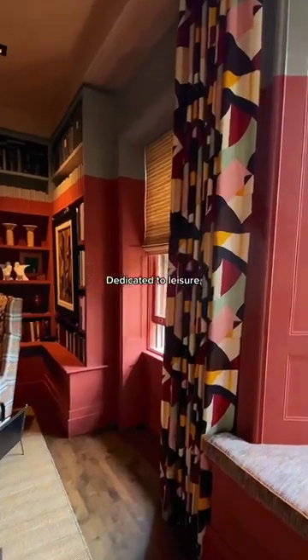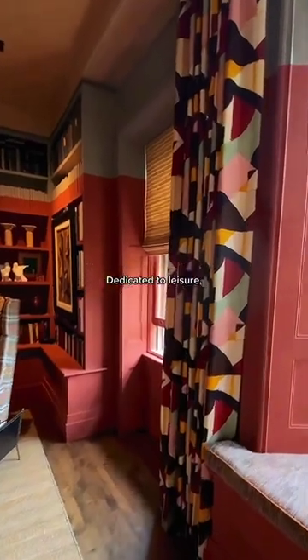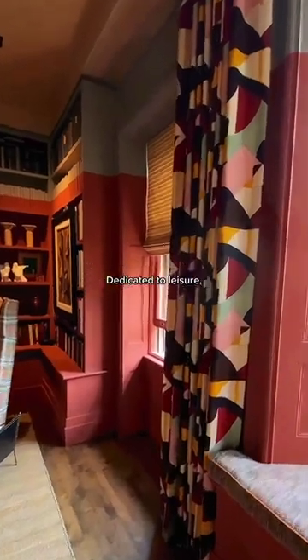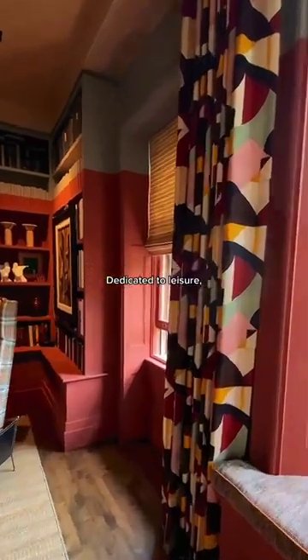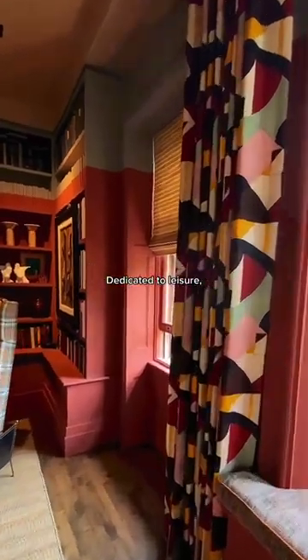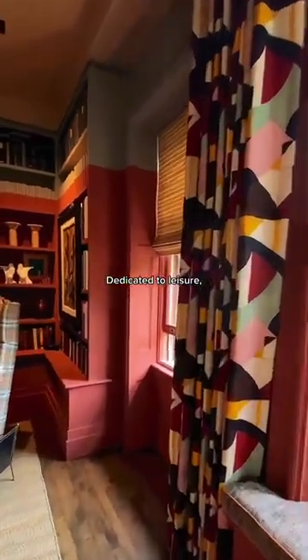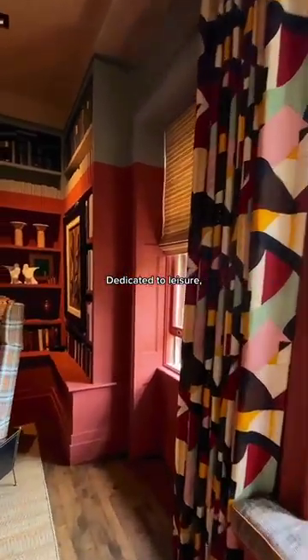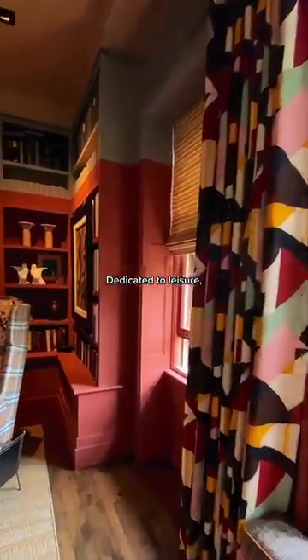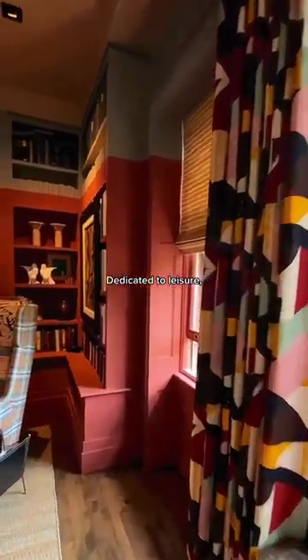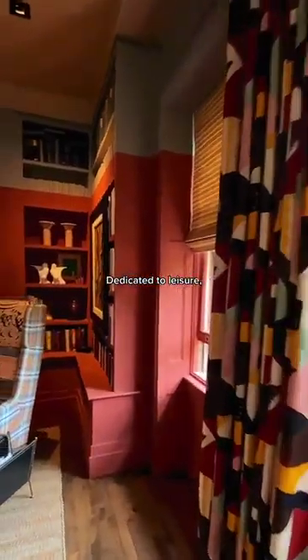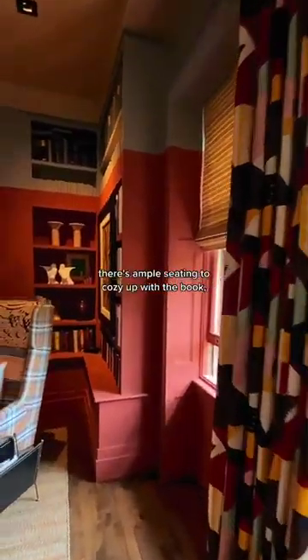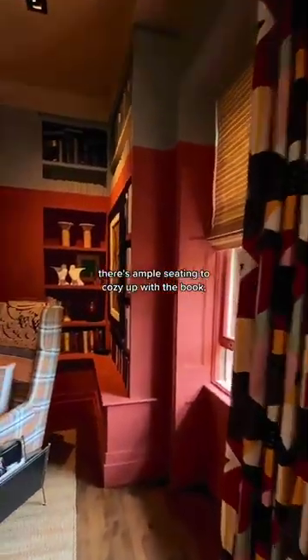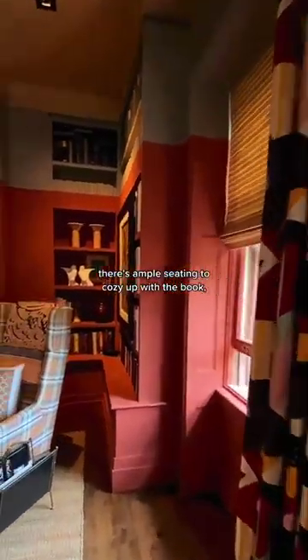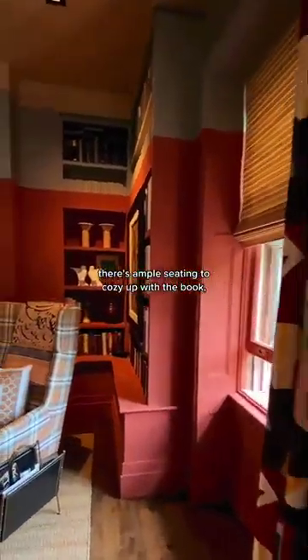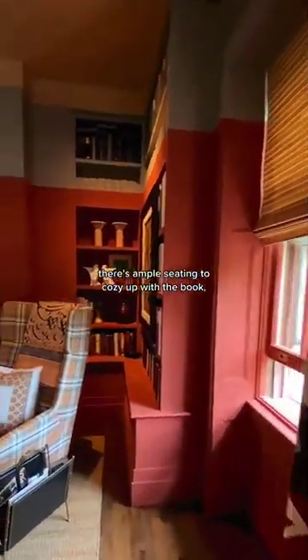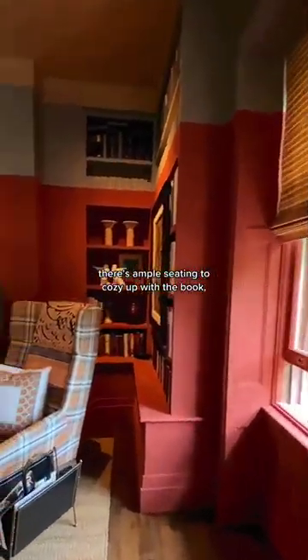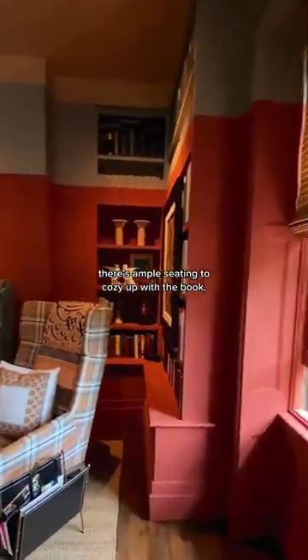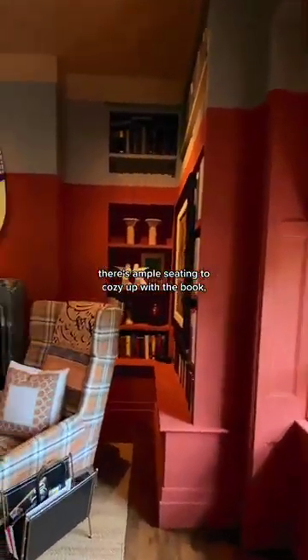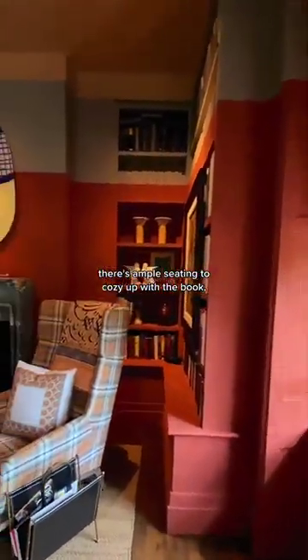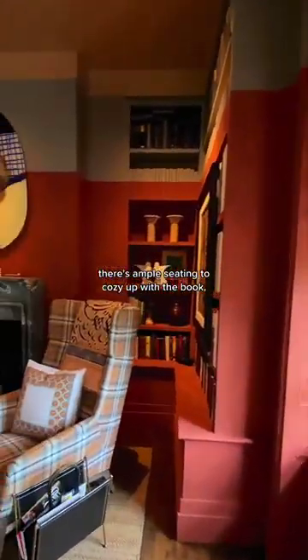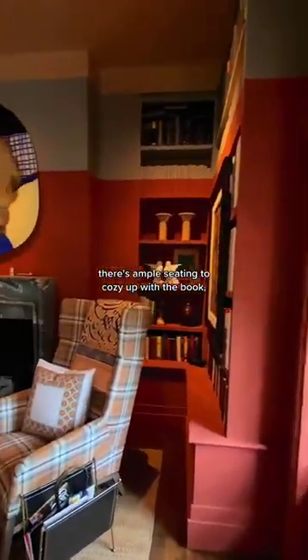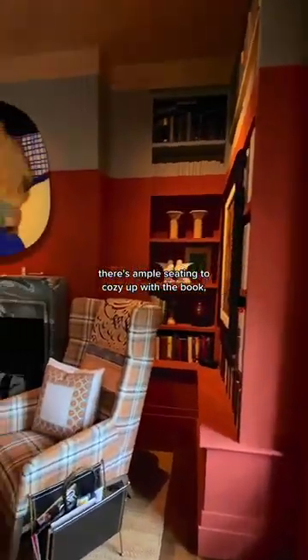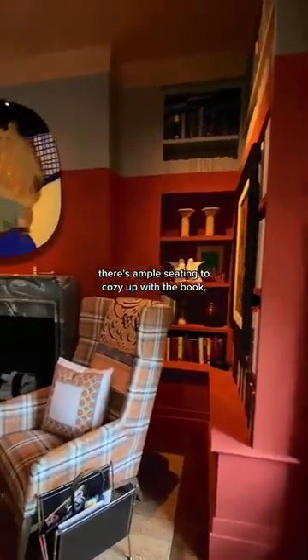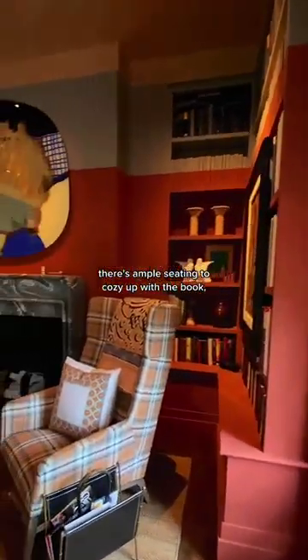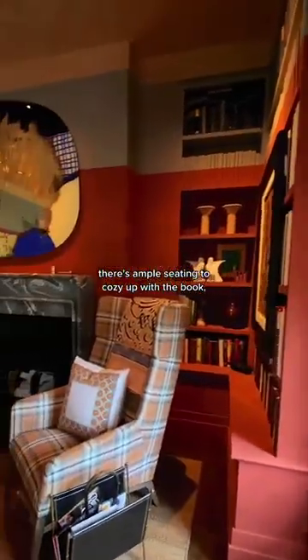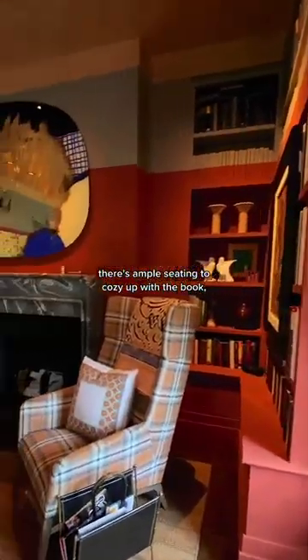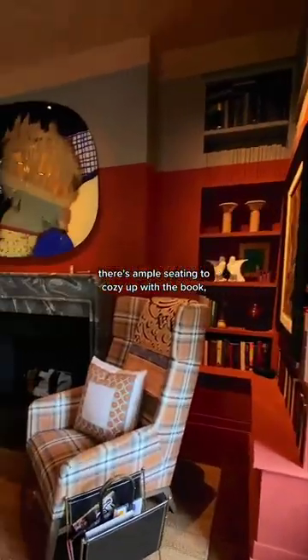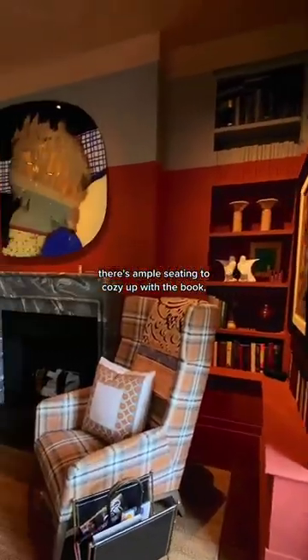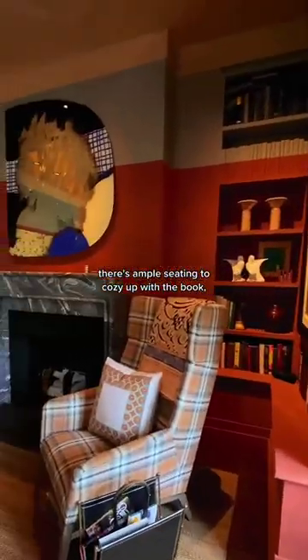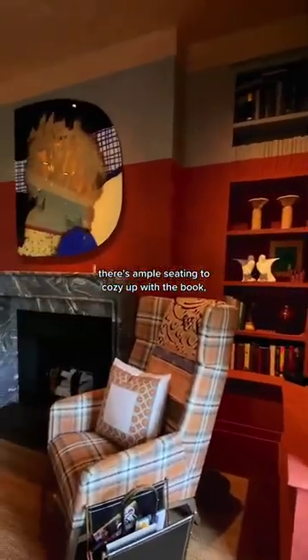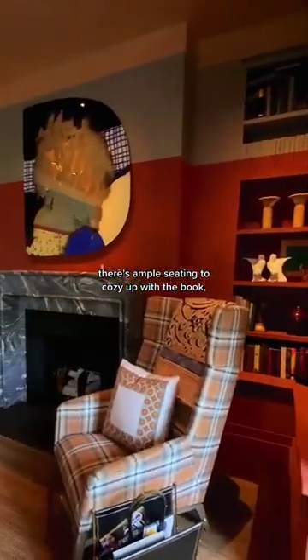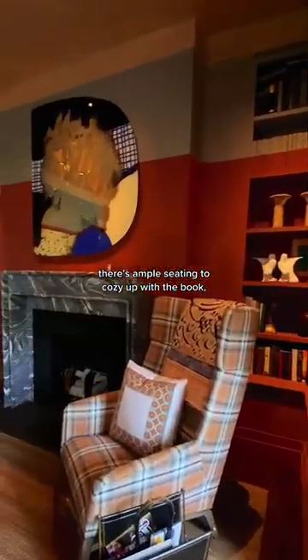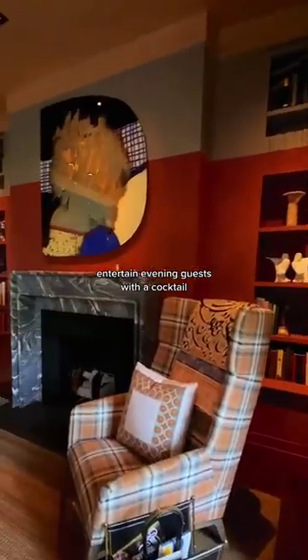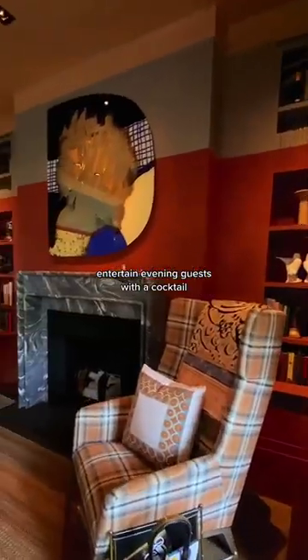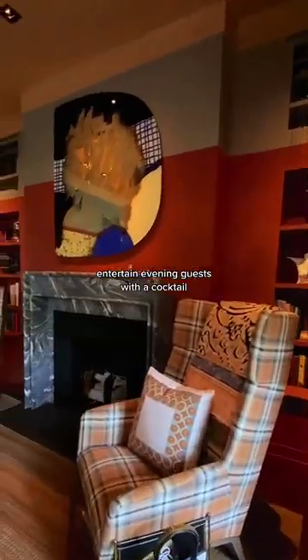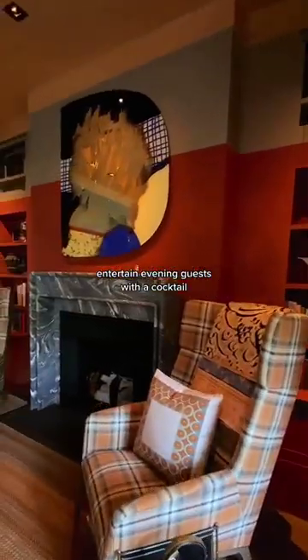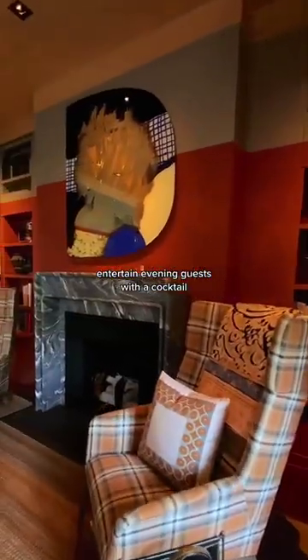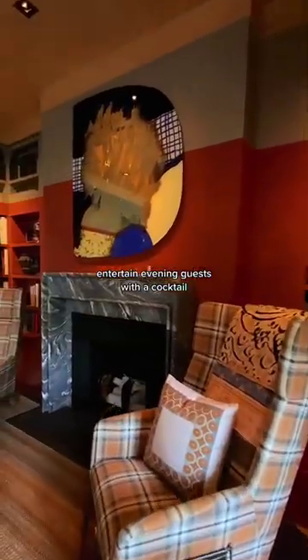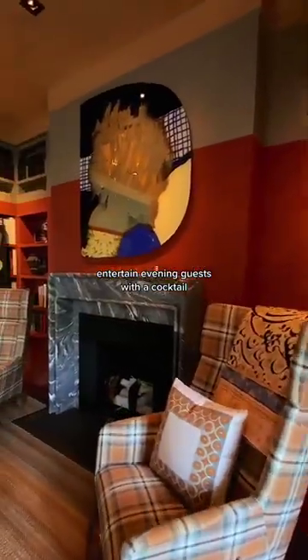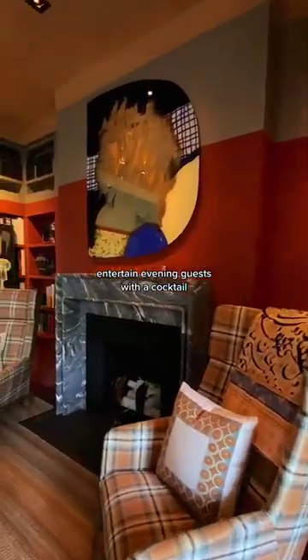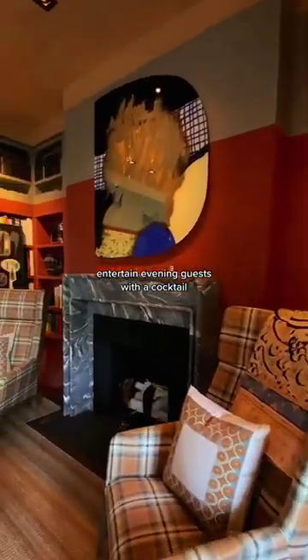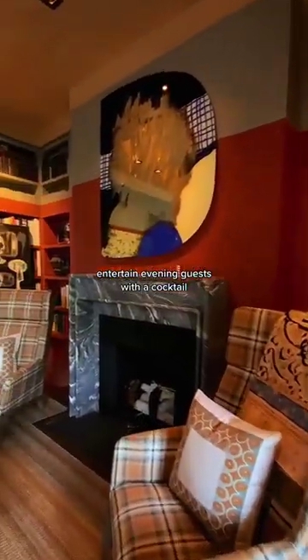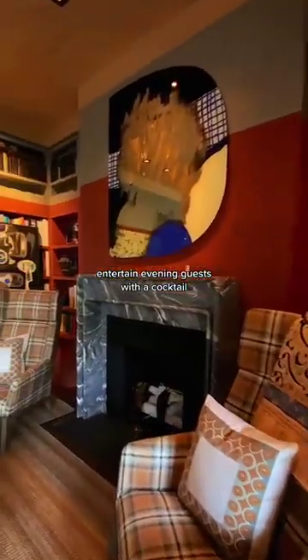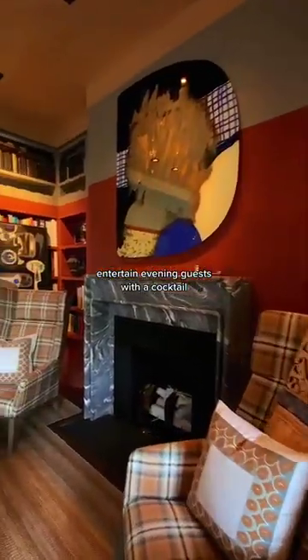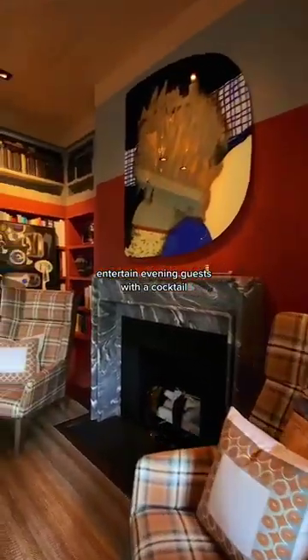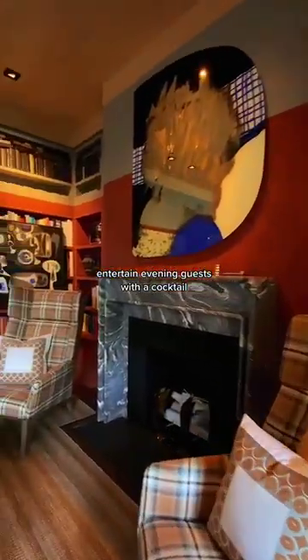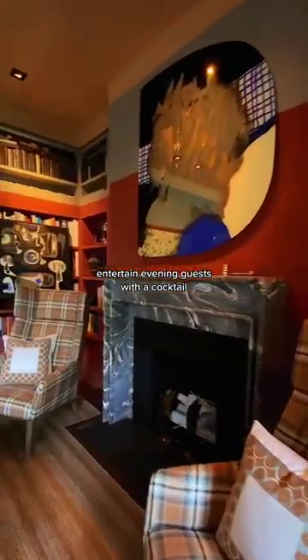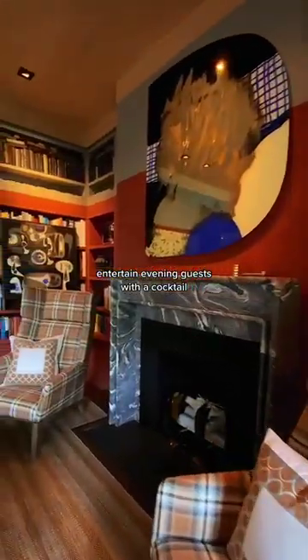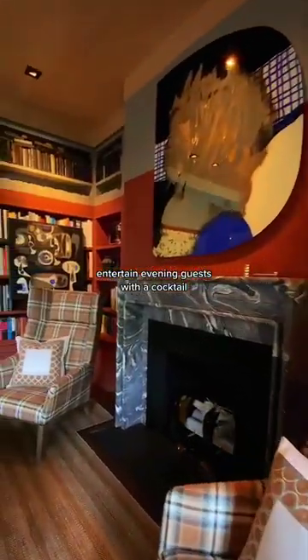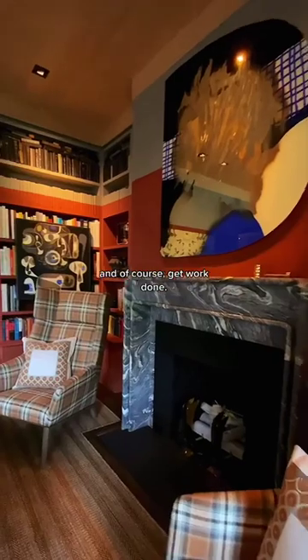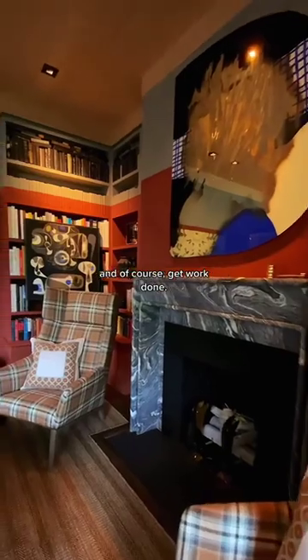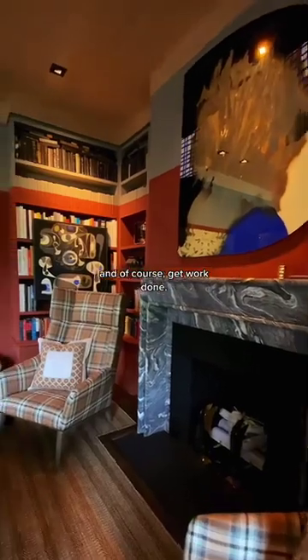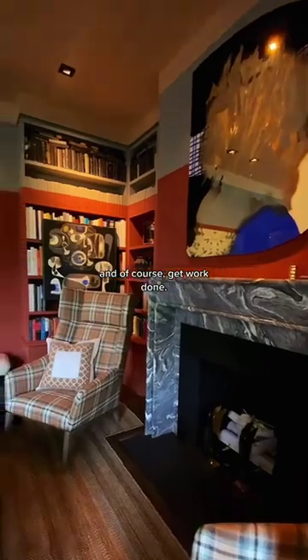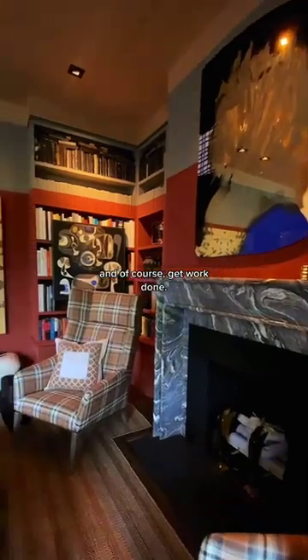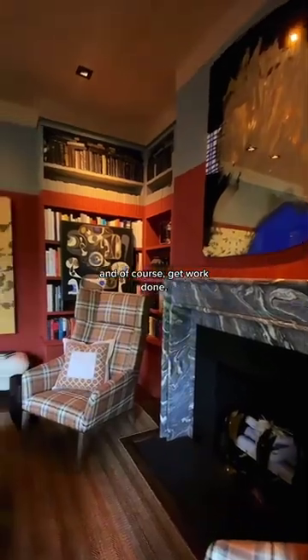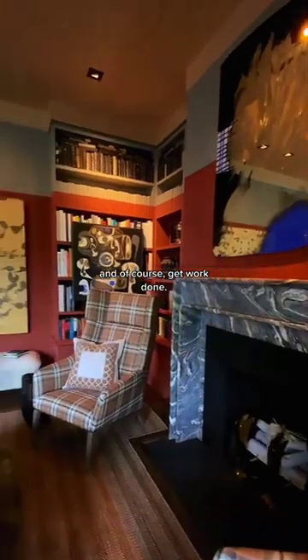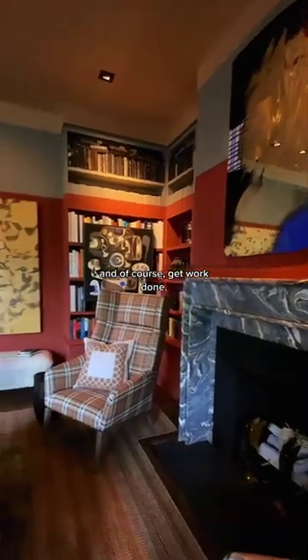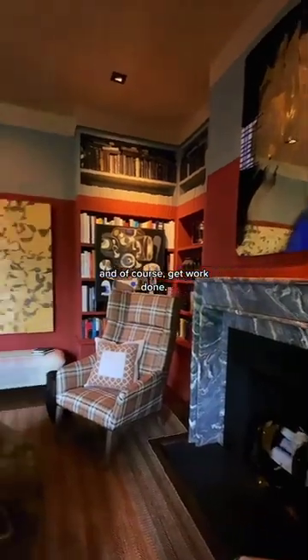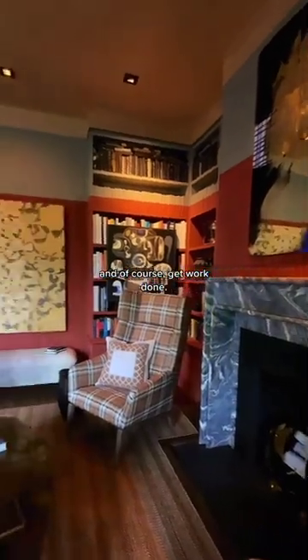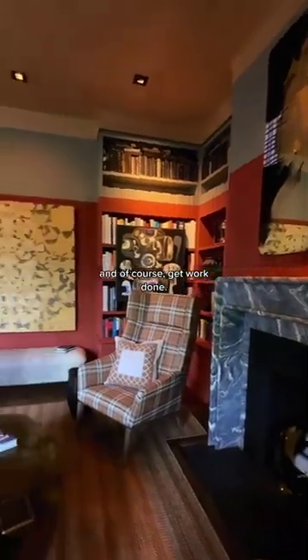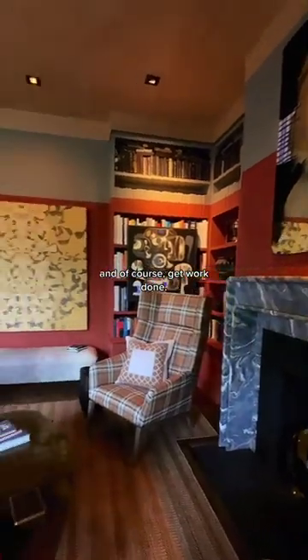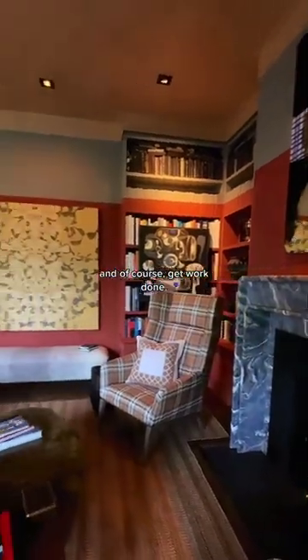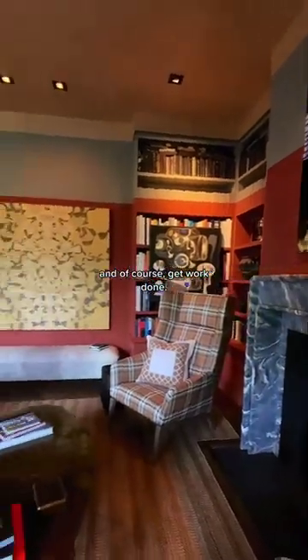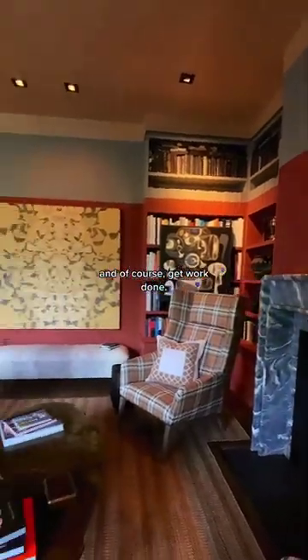Dedicated to leisure, there's ample seating to cozy up with a book, entertain evening guests with a cocktail, and of course, get work done.